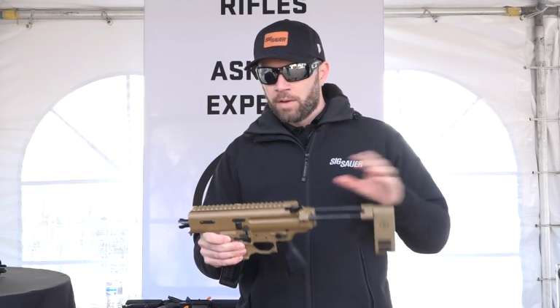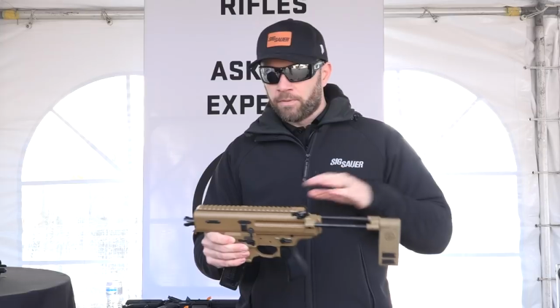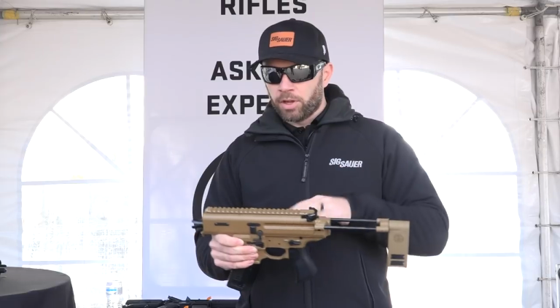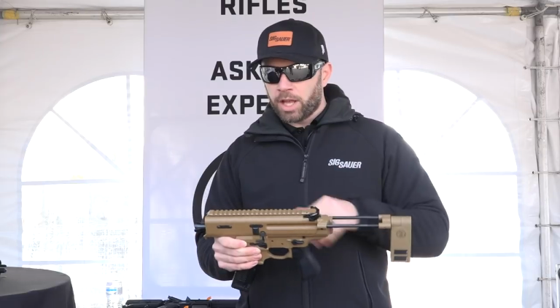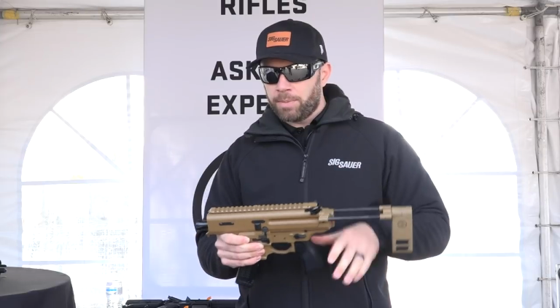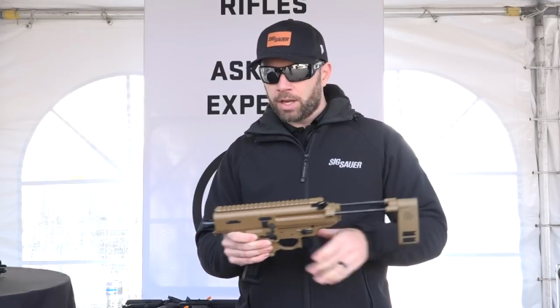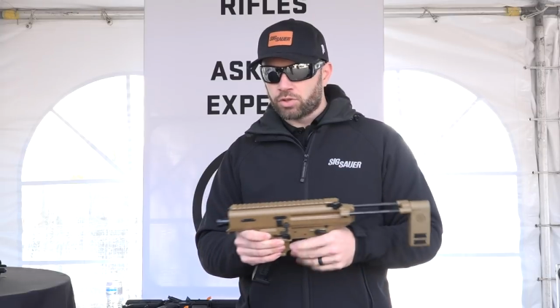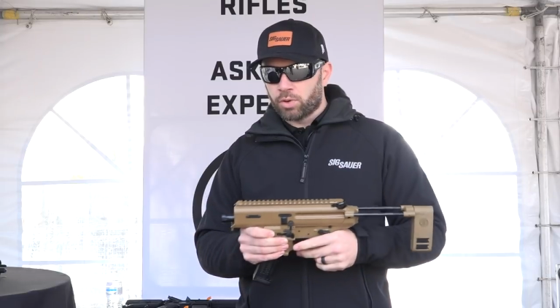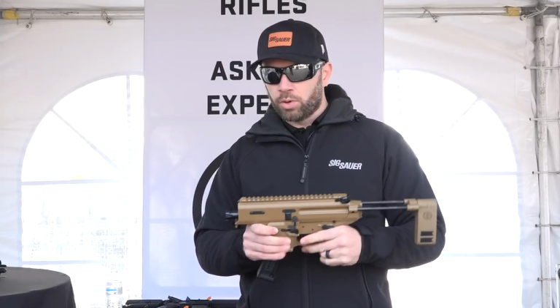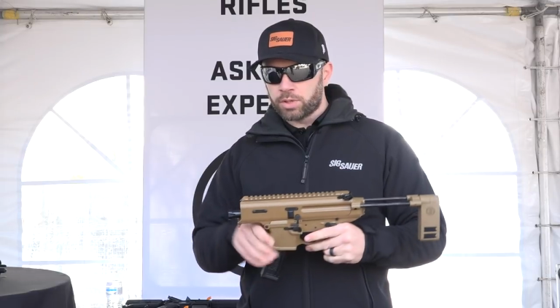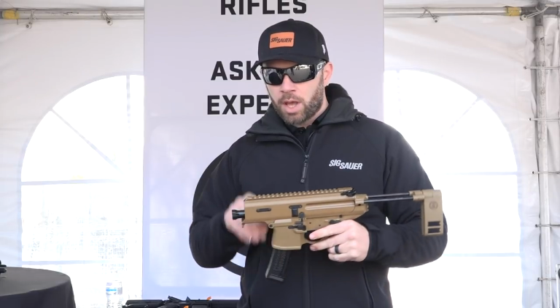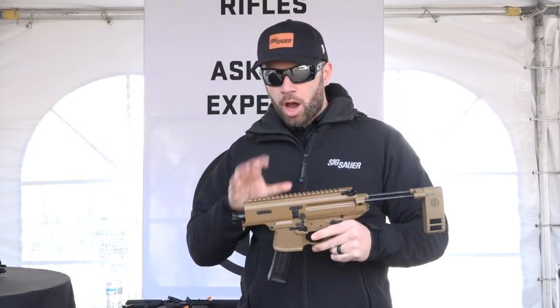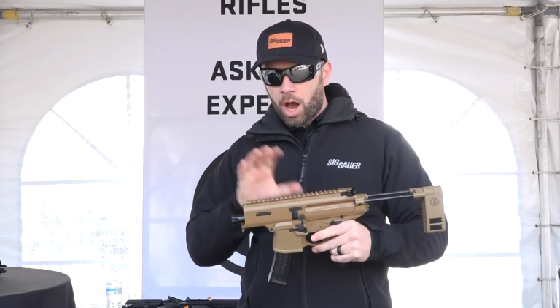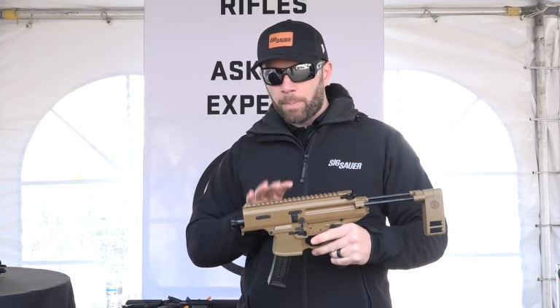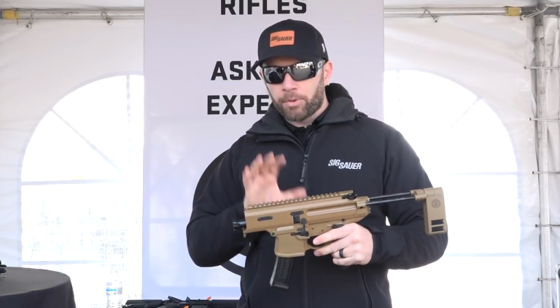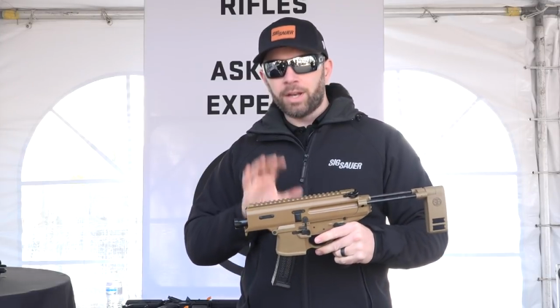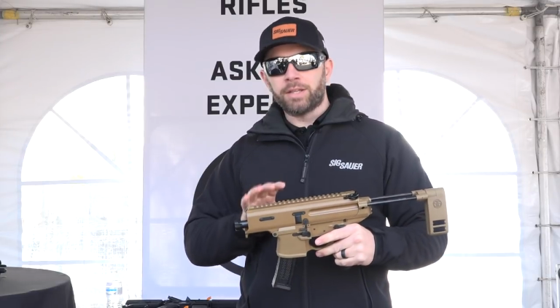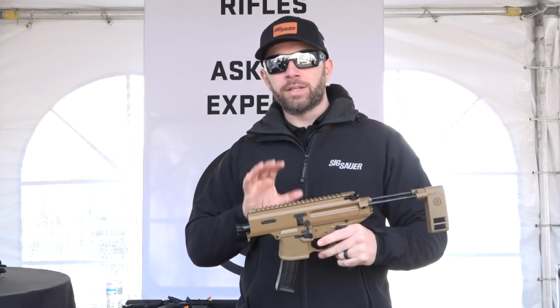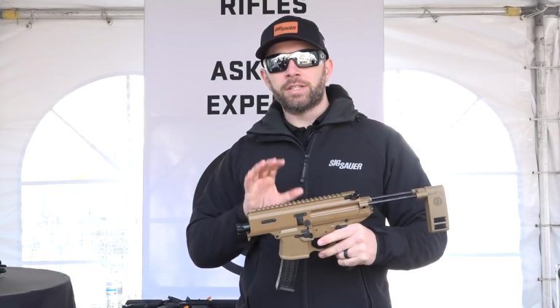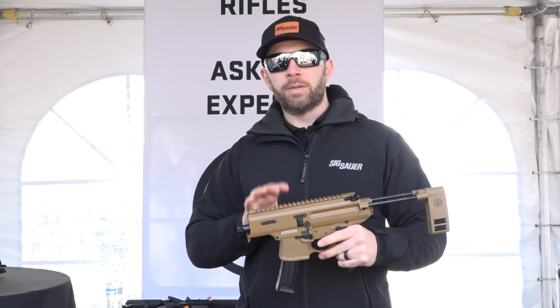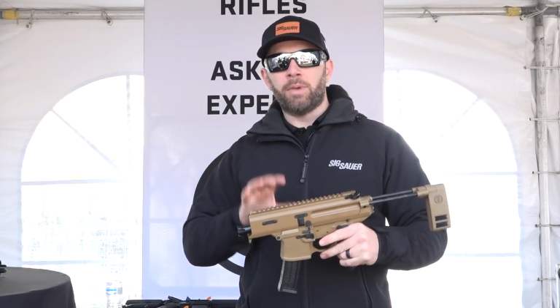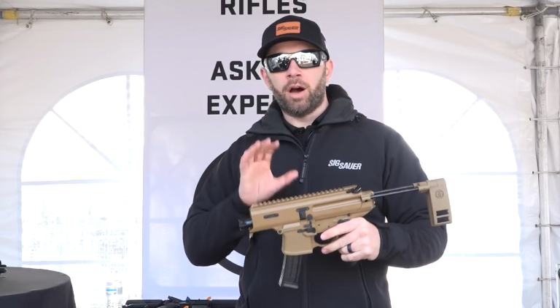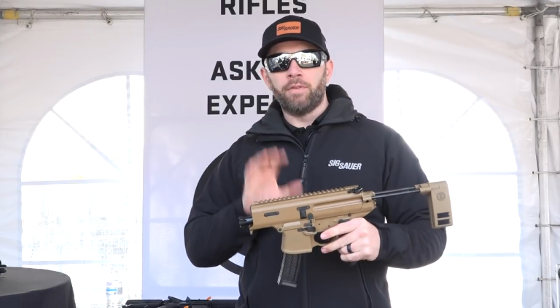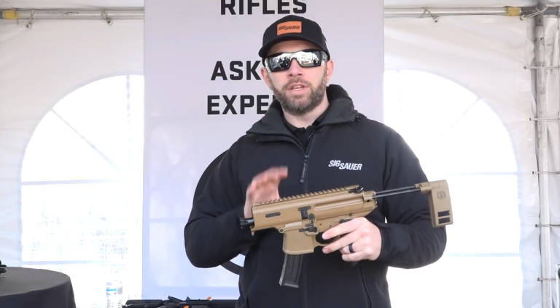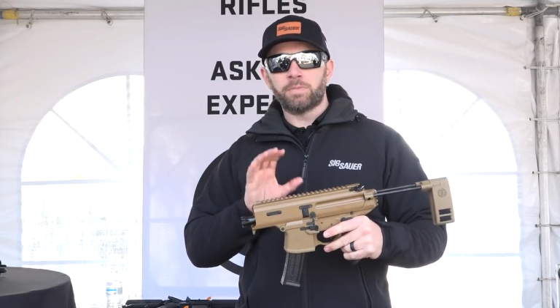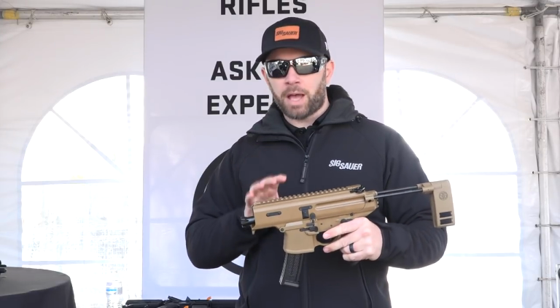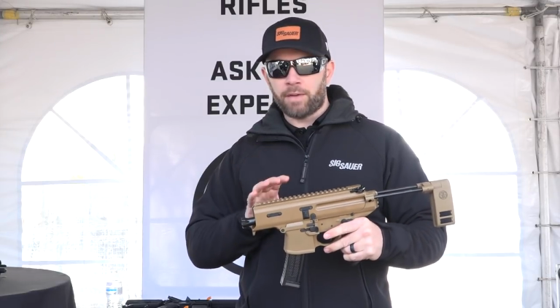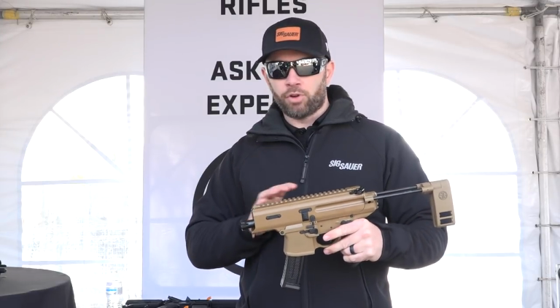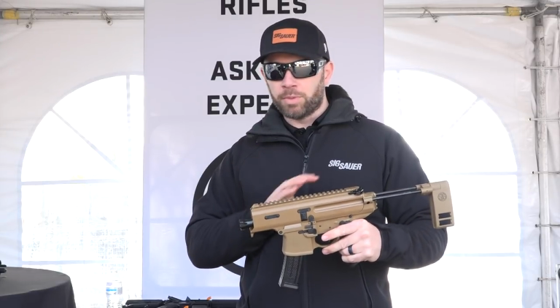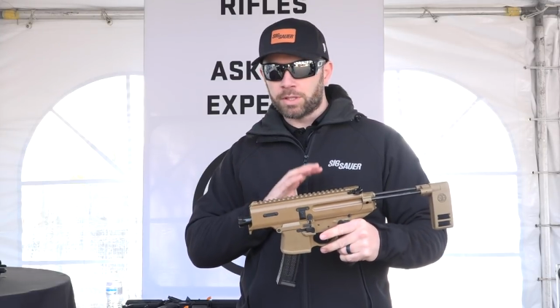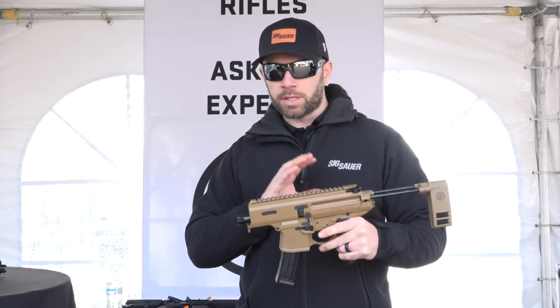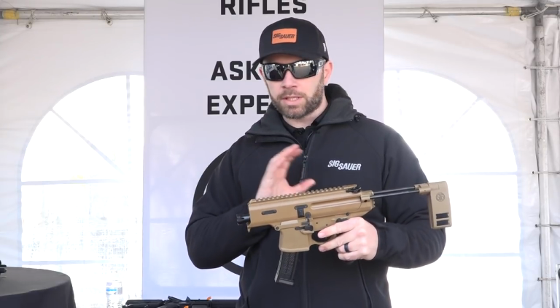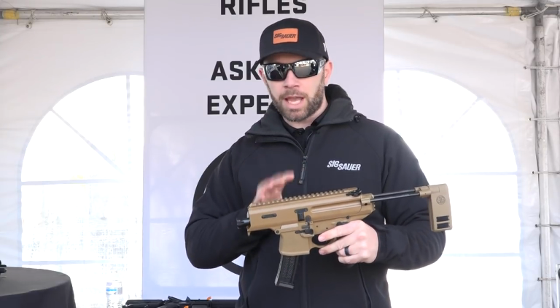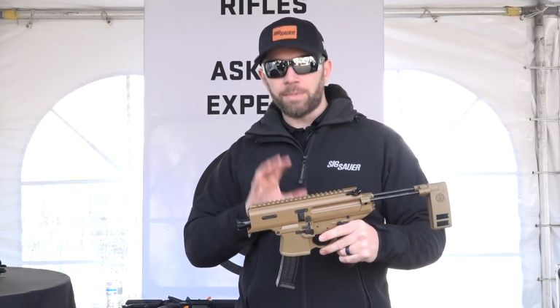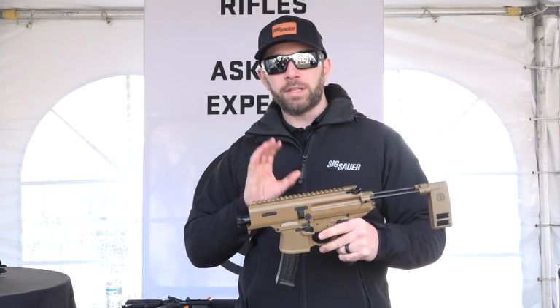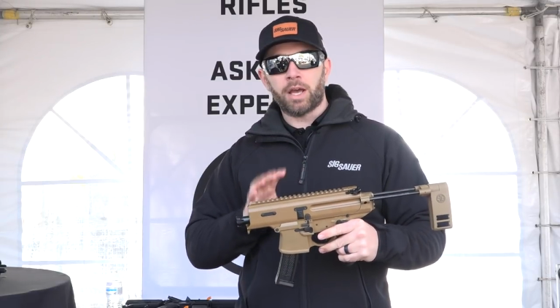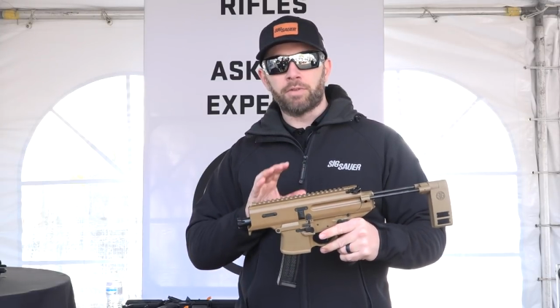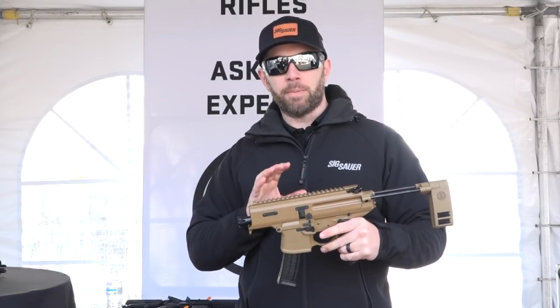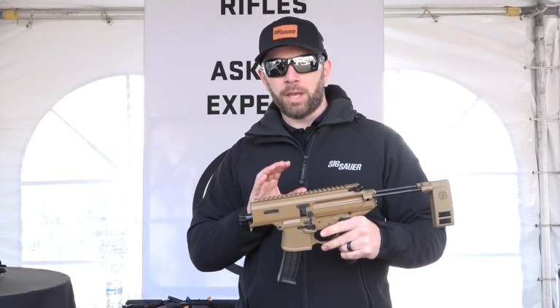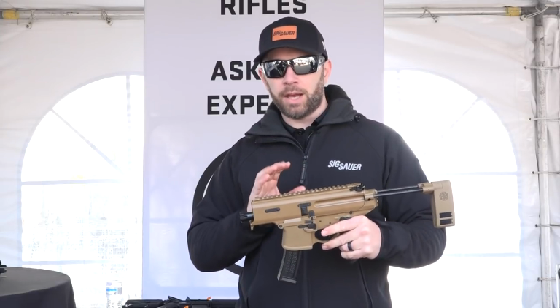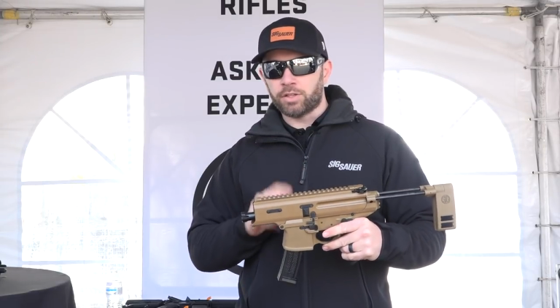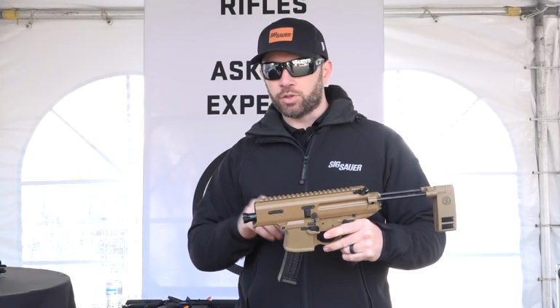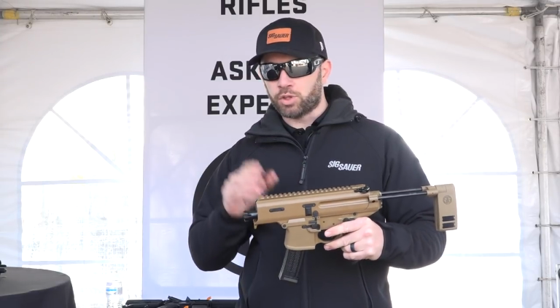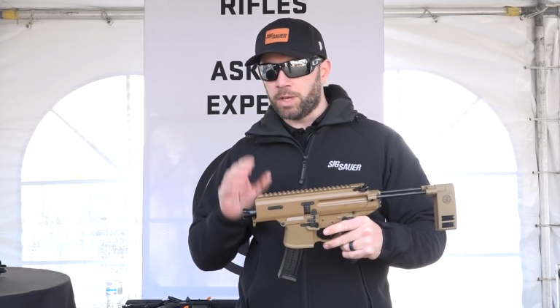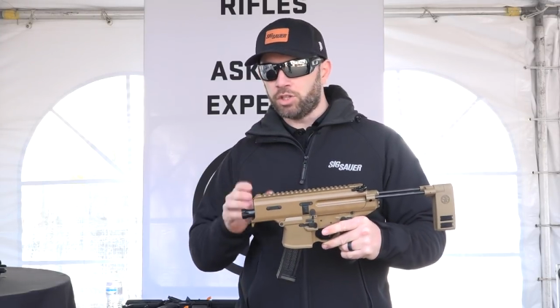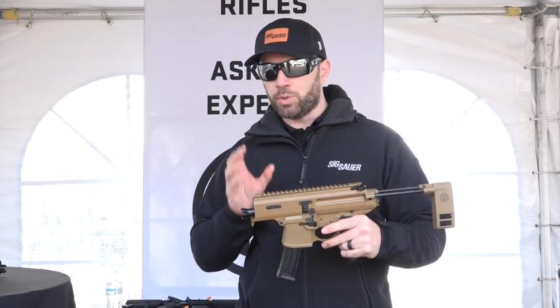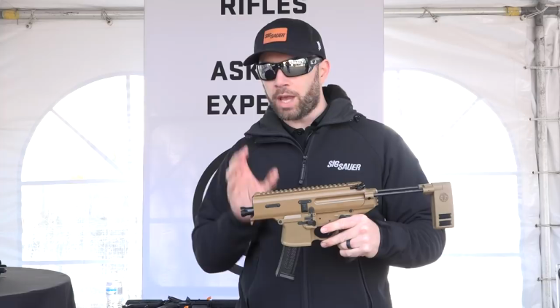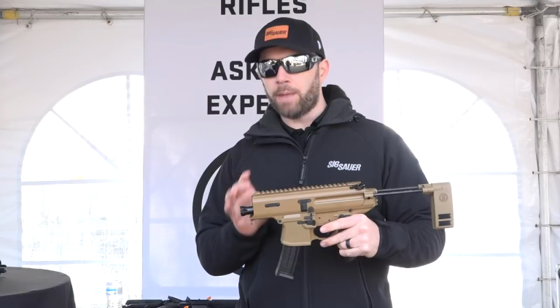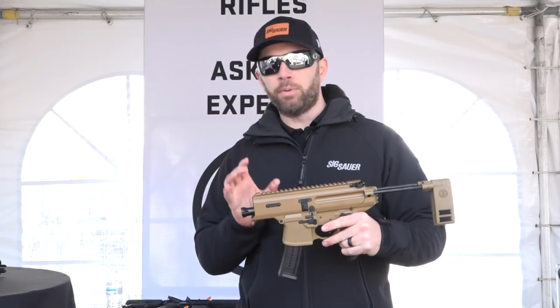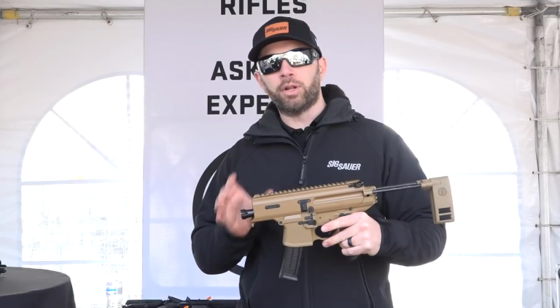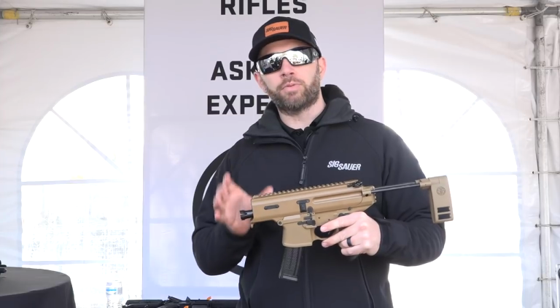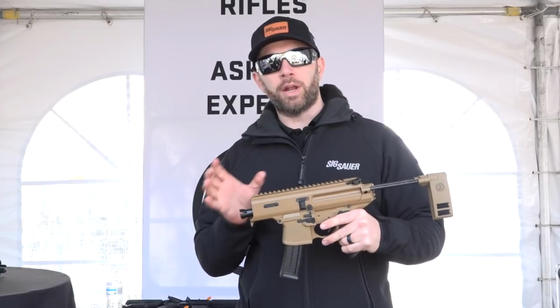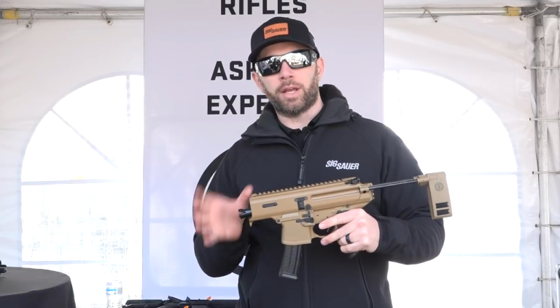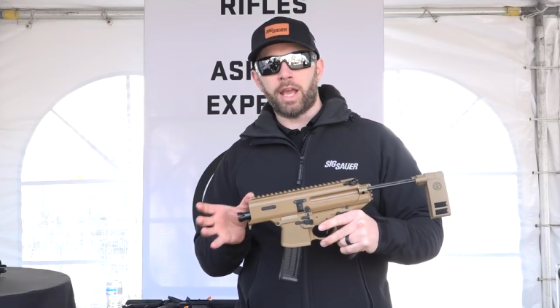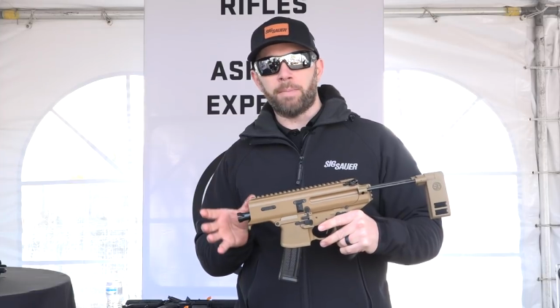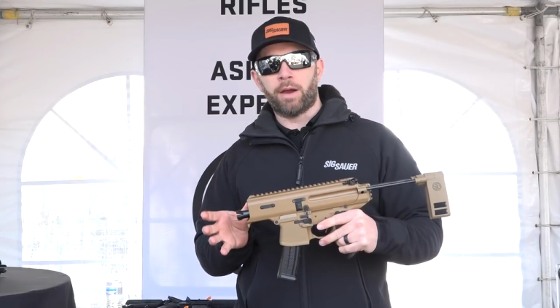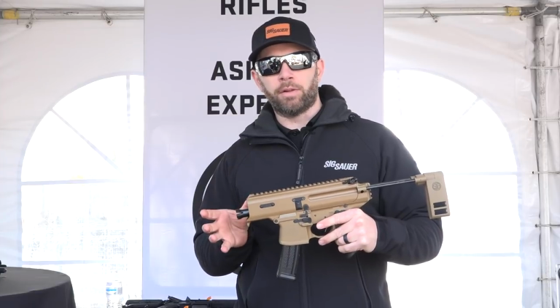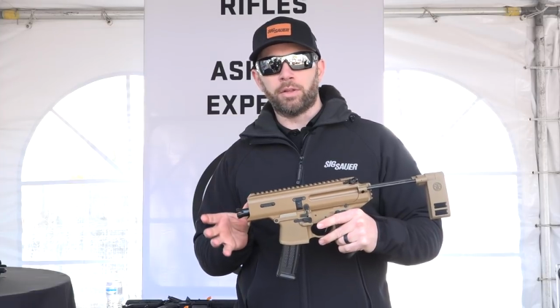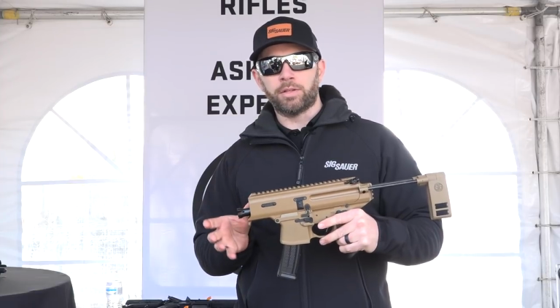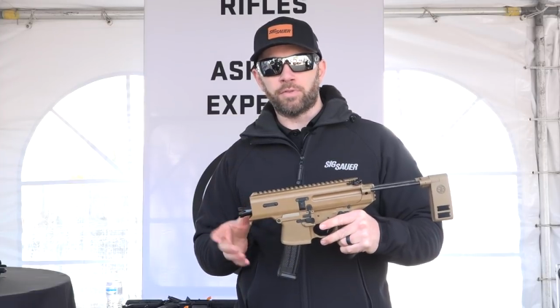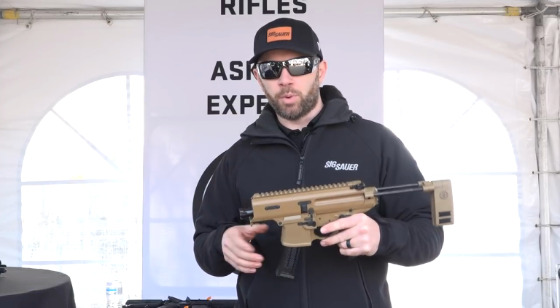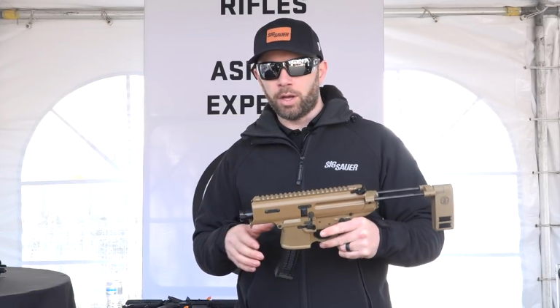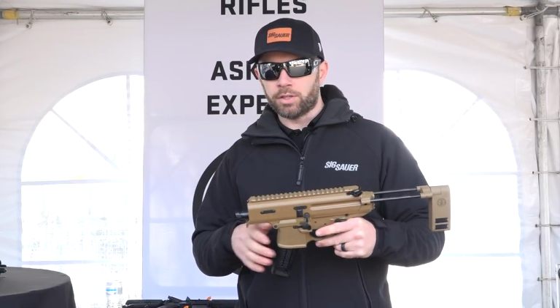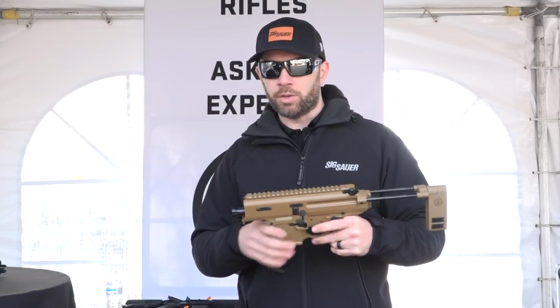Full ambidextrous controls. The operating system of this platform is the same as the other MPX's, which means you can put a threaded K barrel on this if you want to.